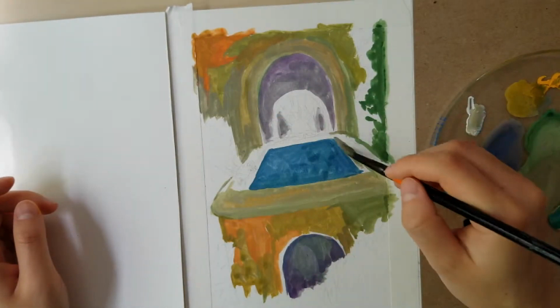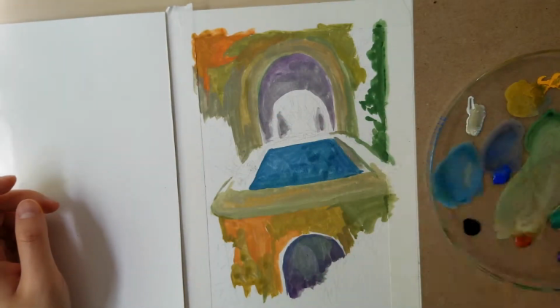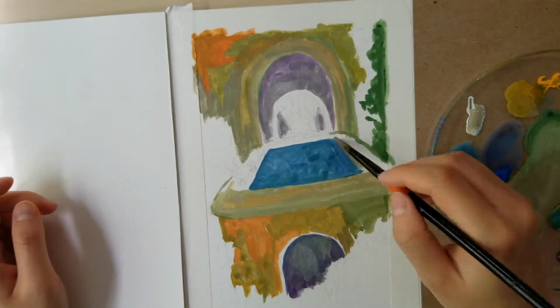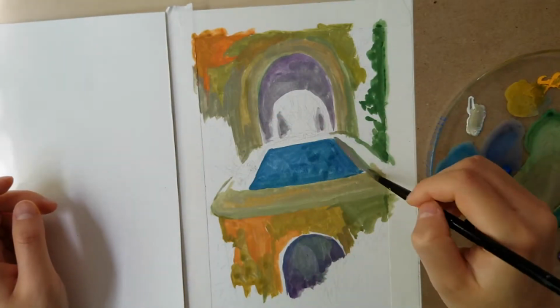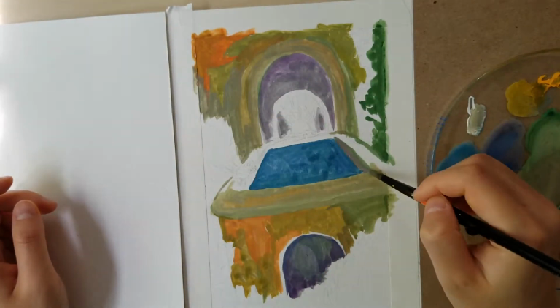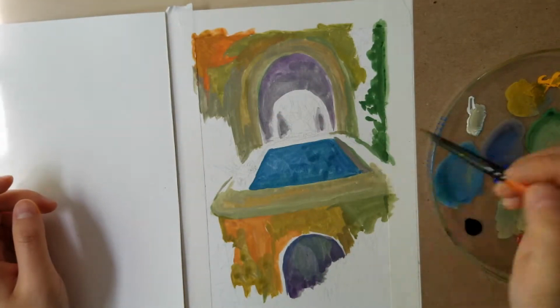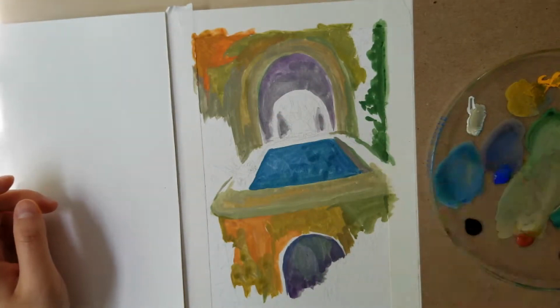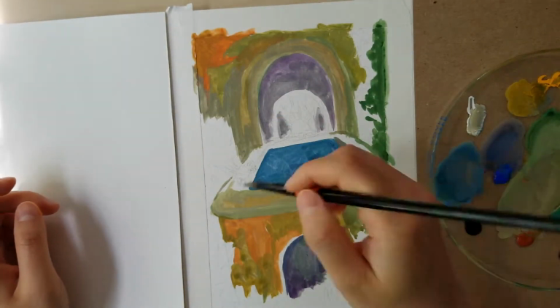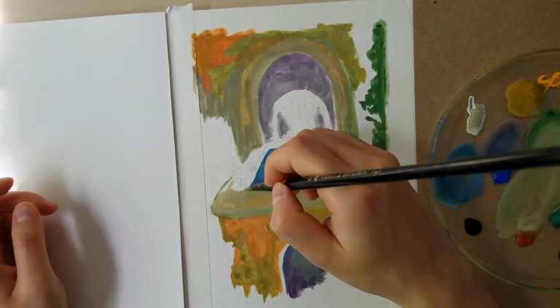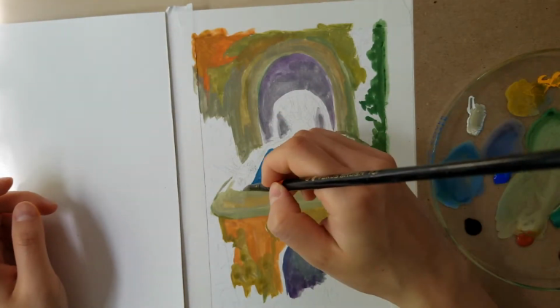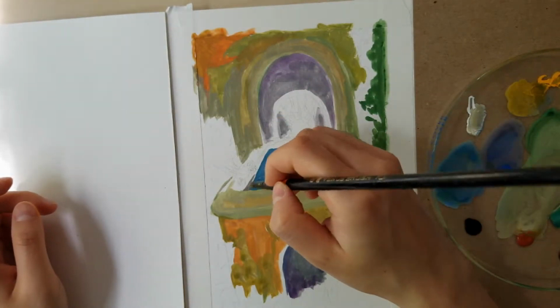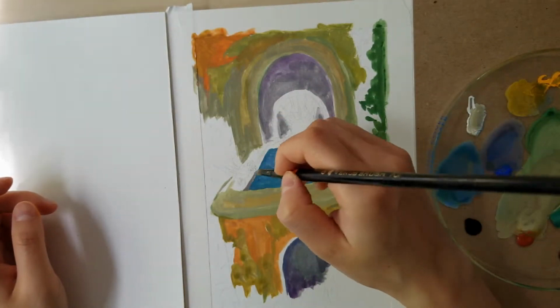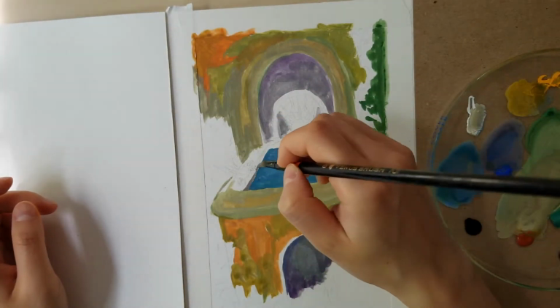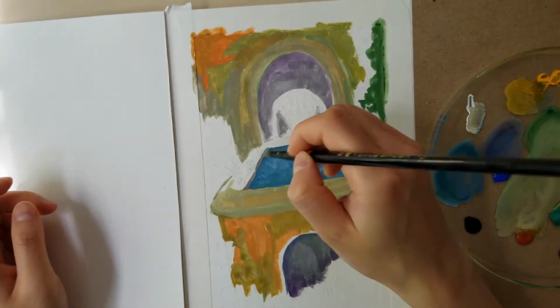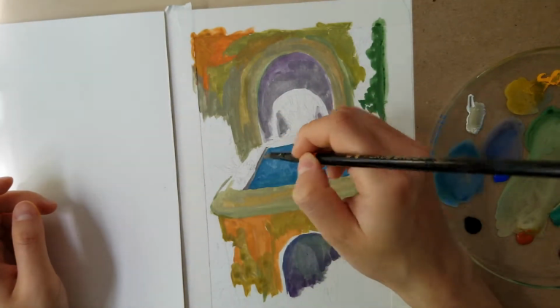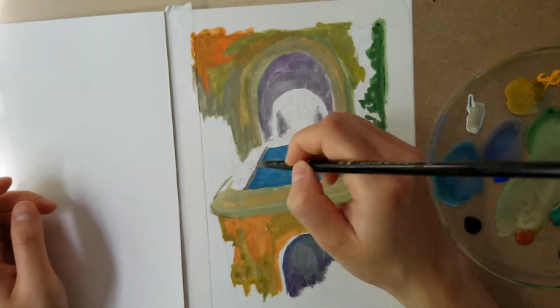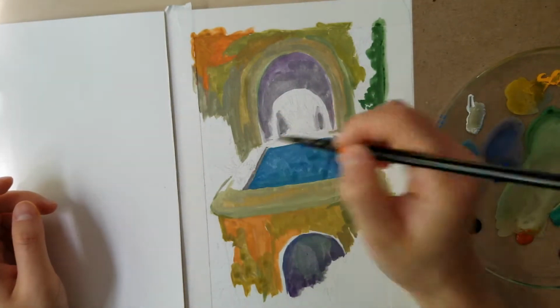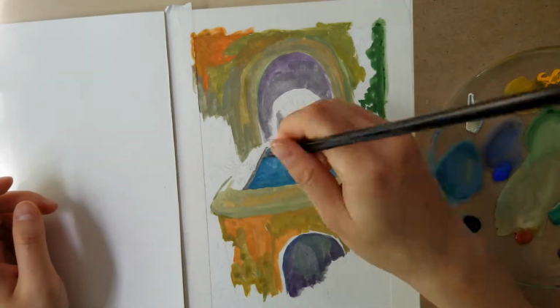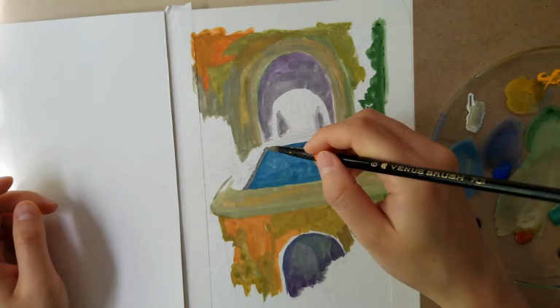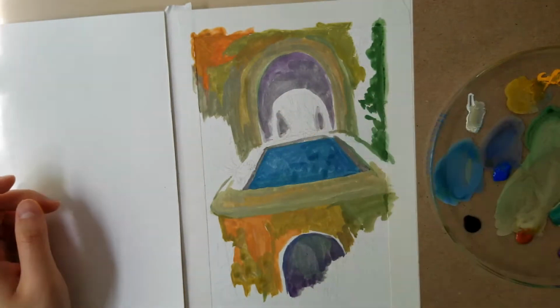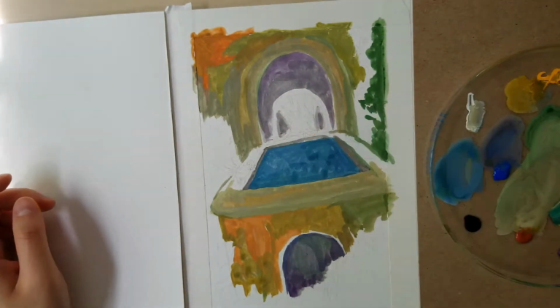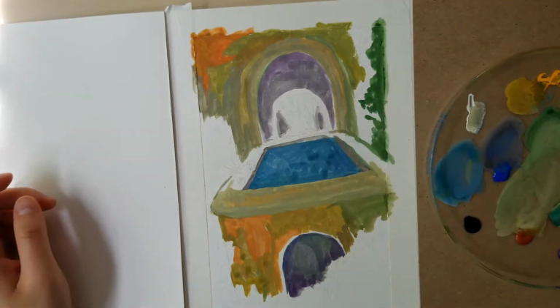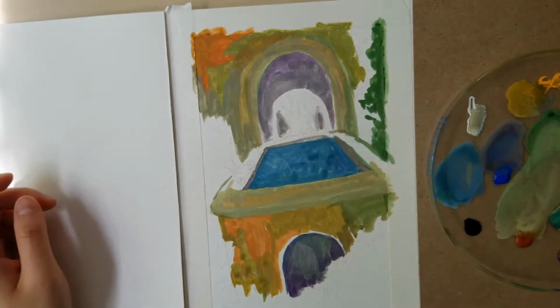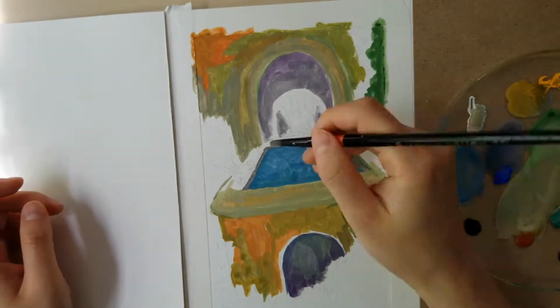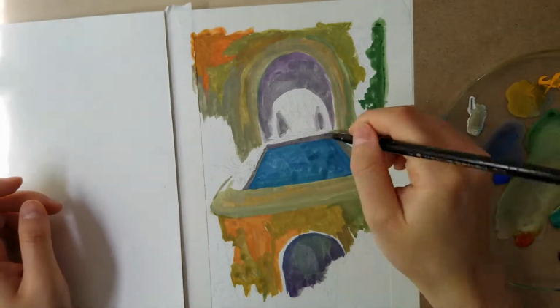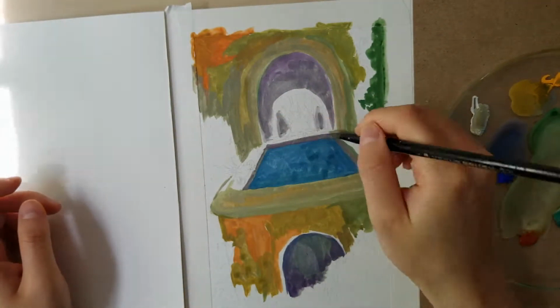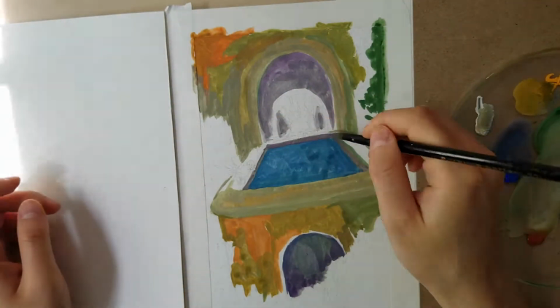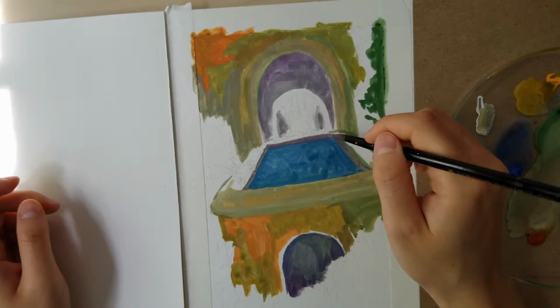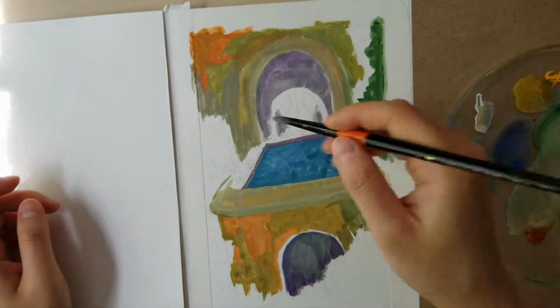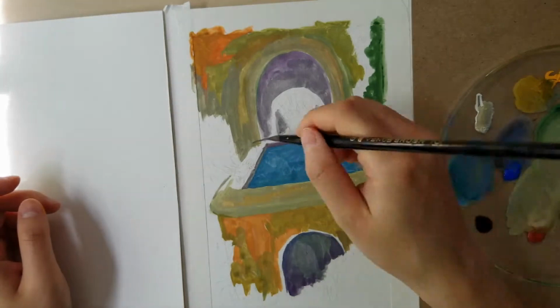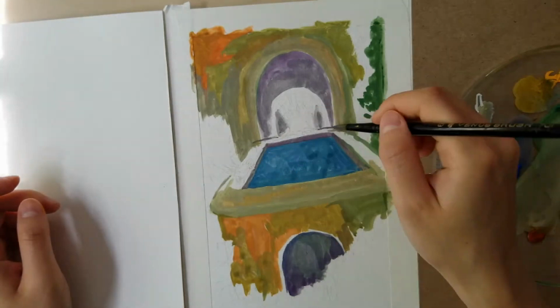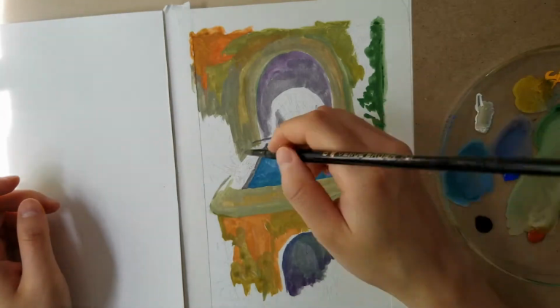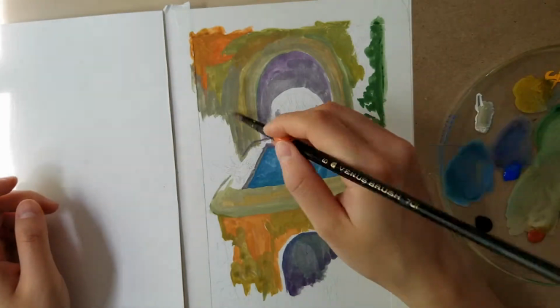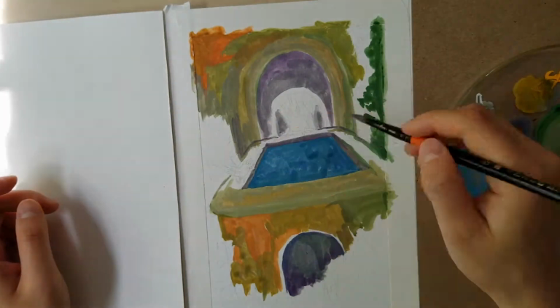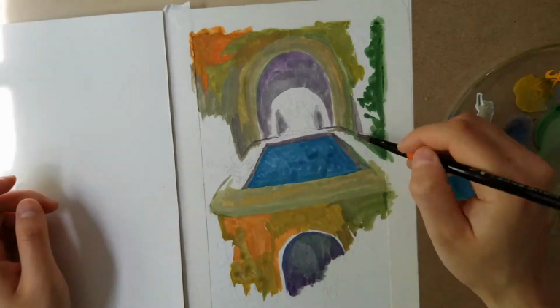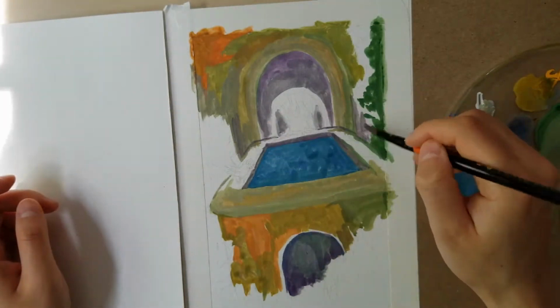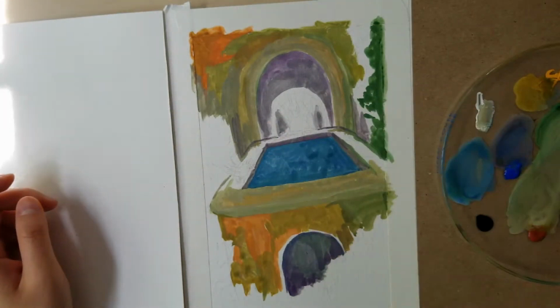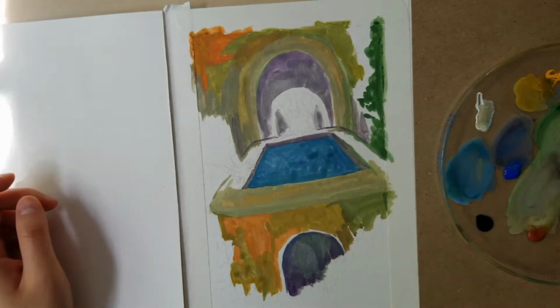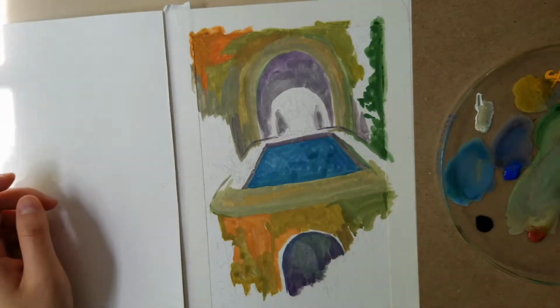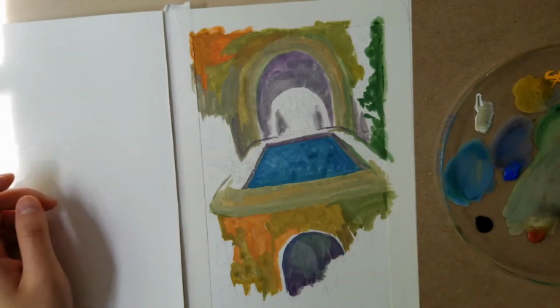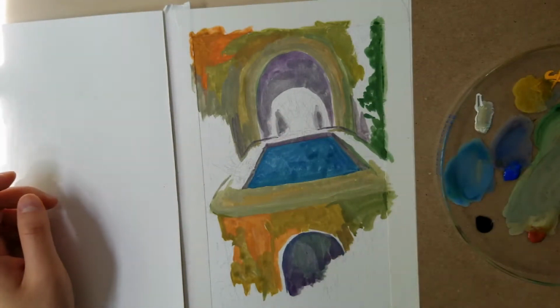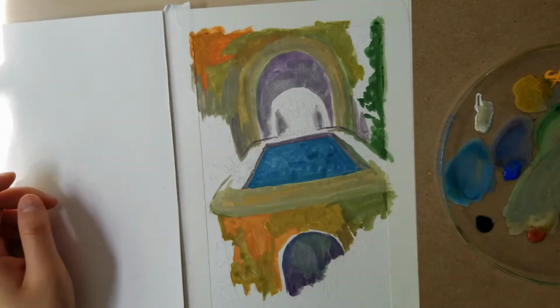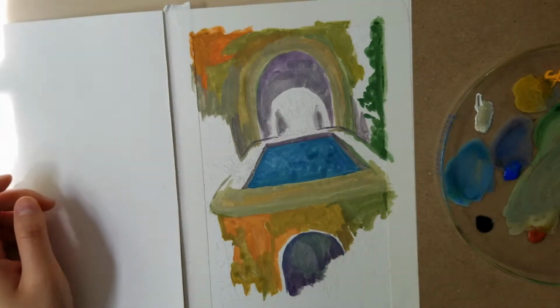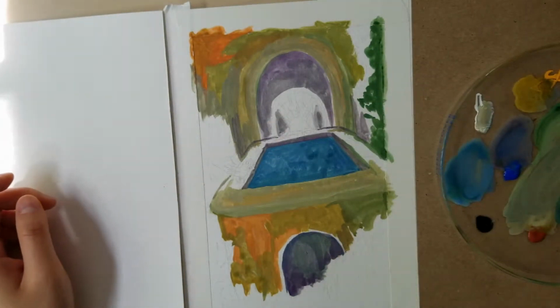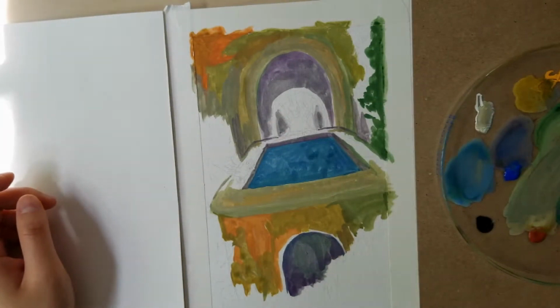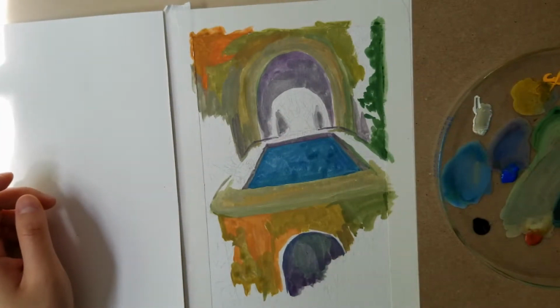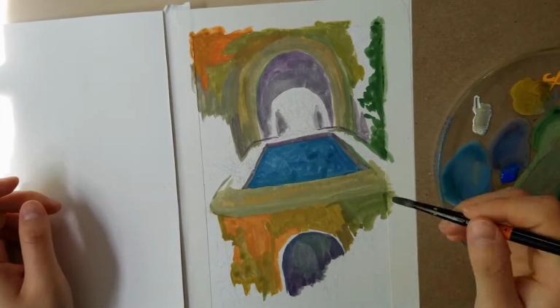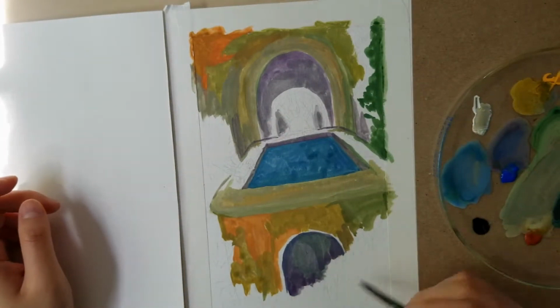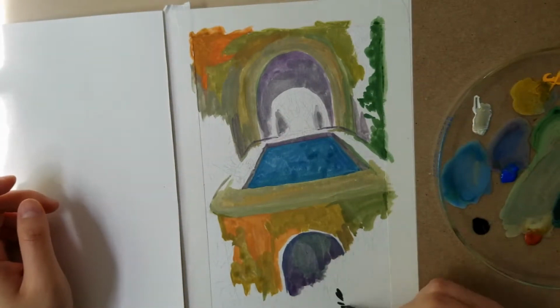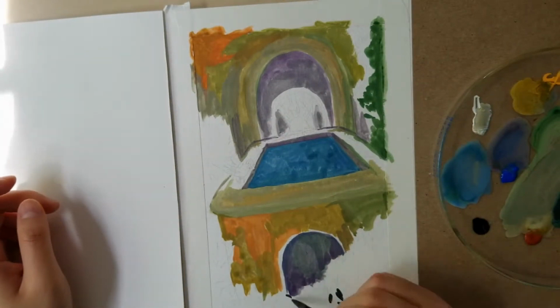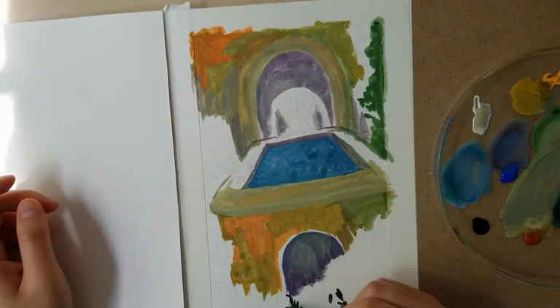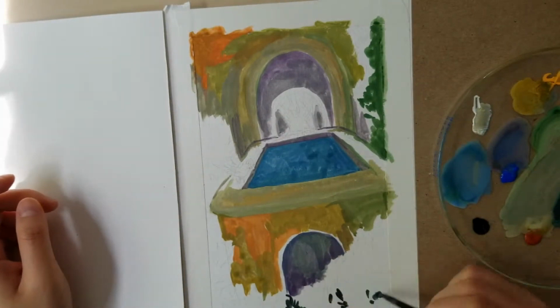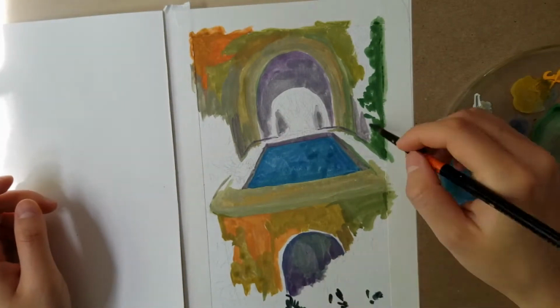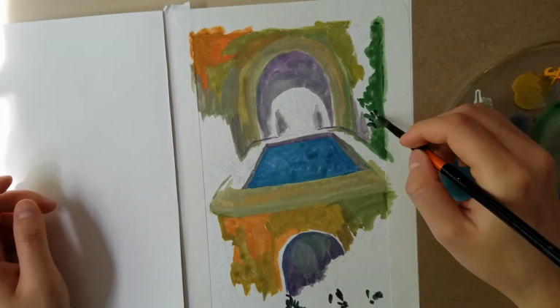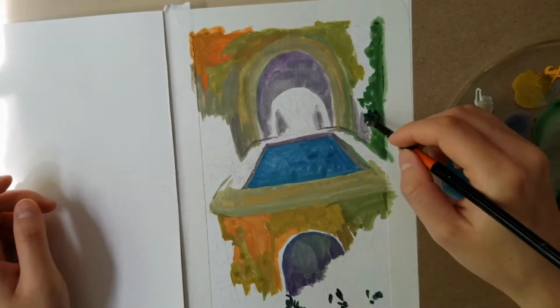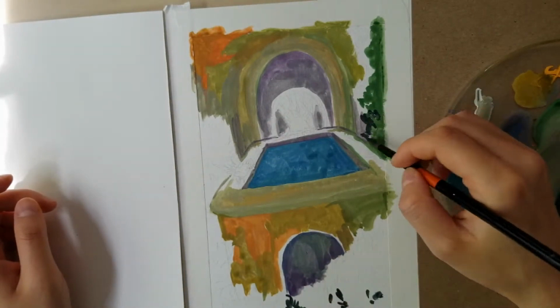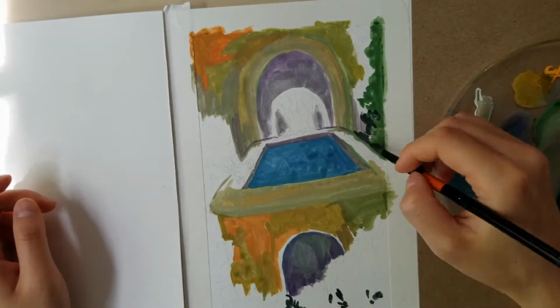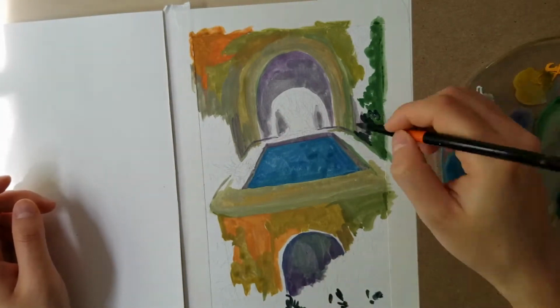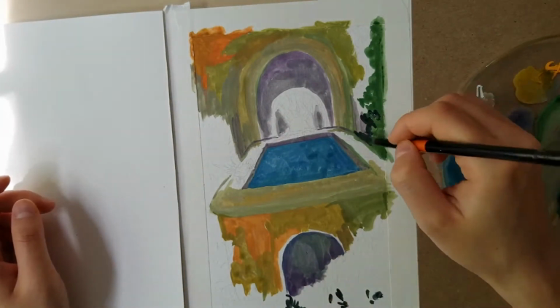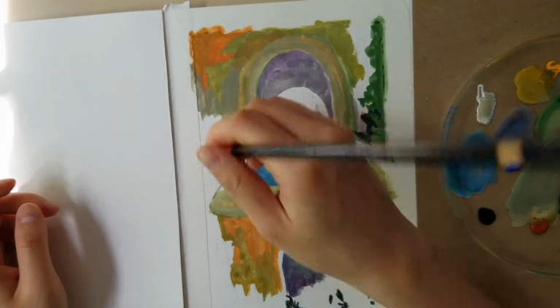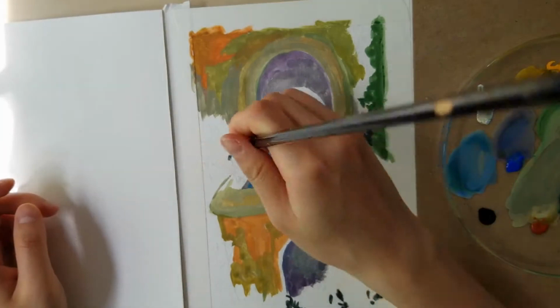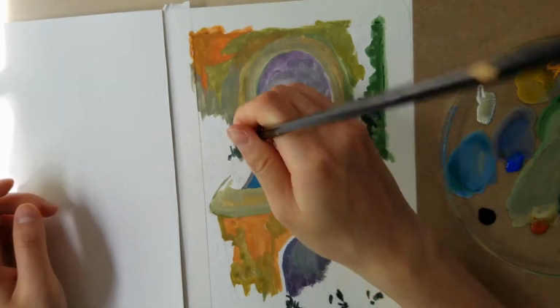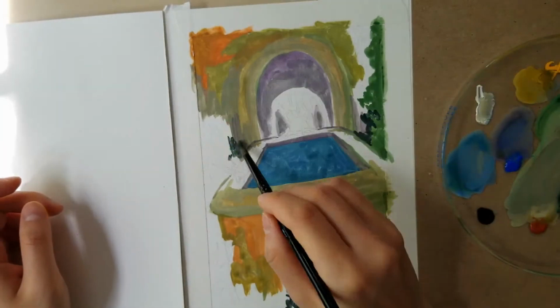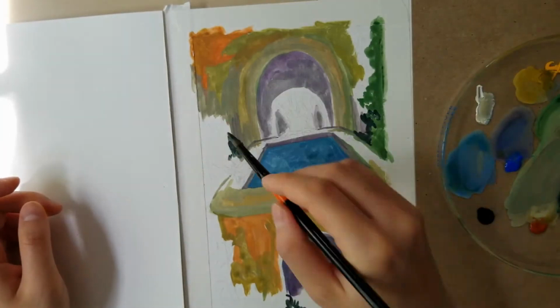But it looked horrible. Also the sun was shifting in and out, which added to the craze.